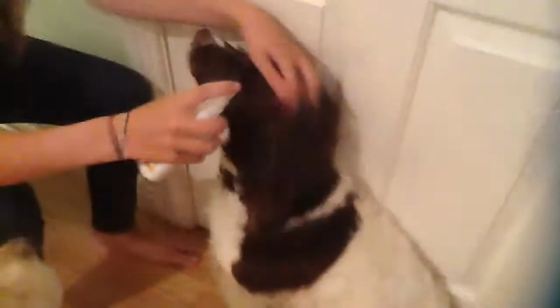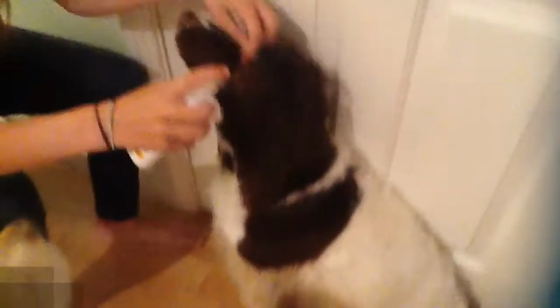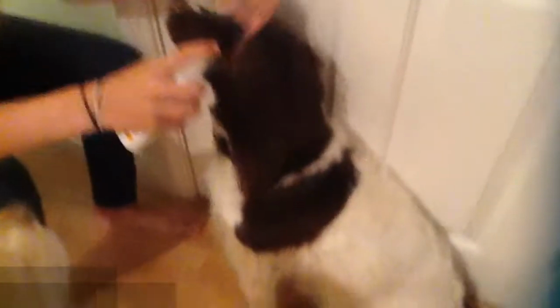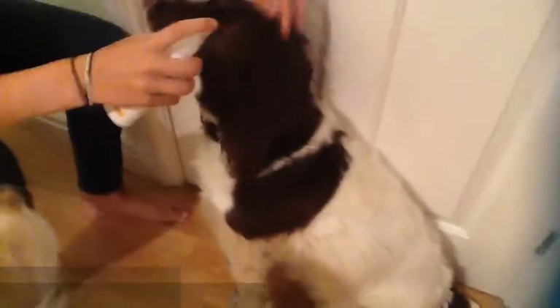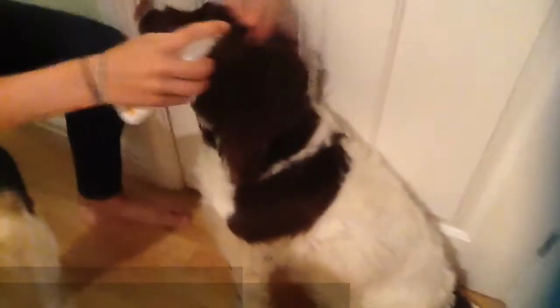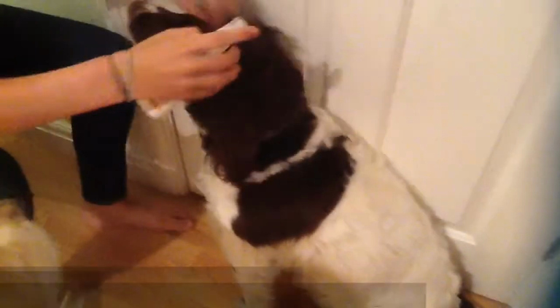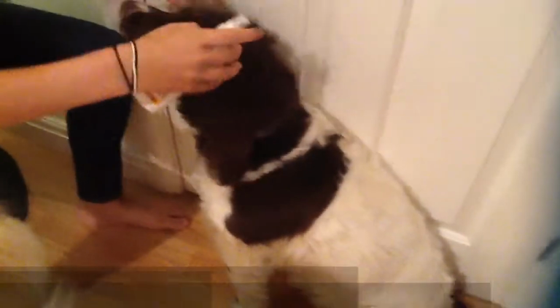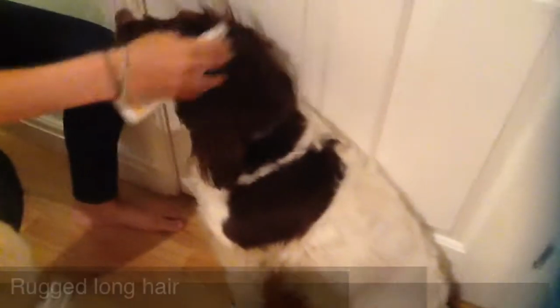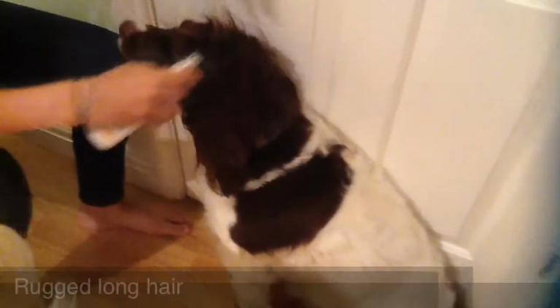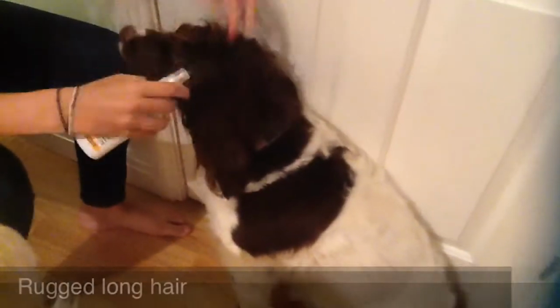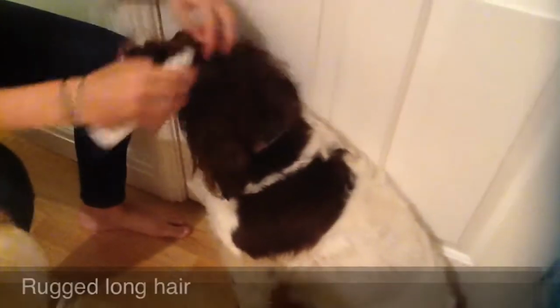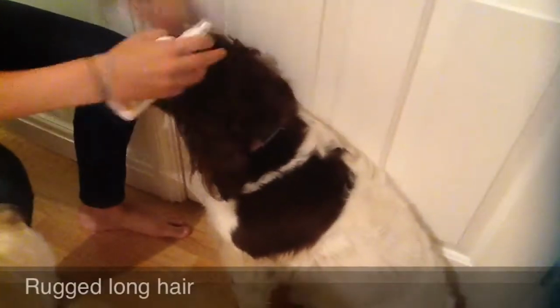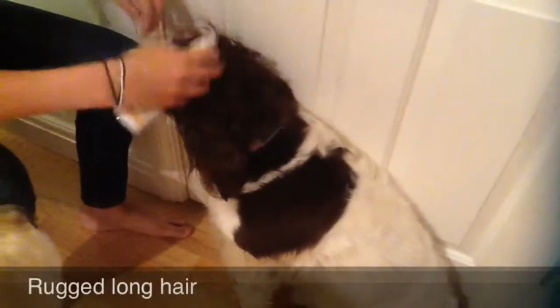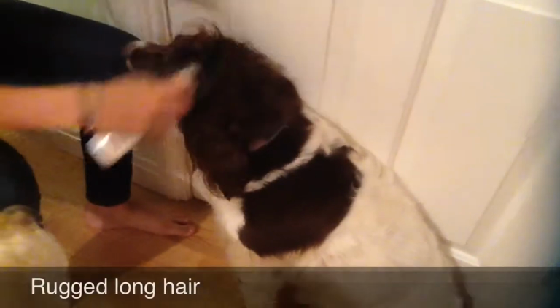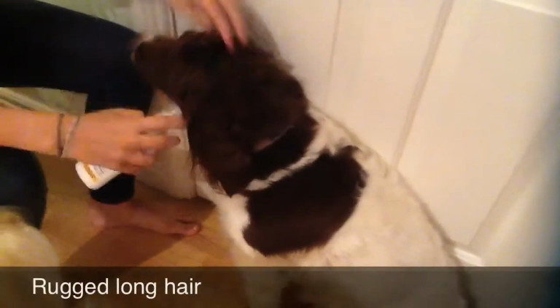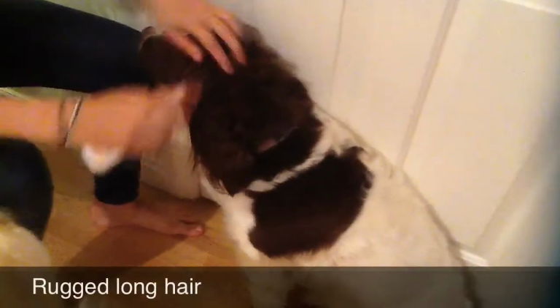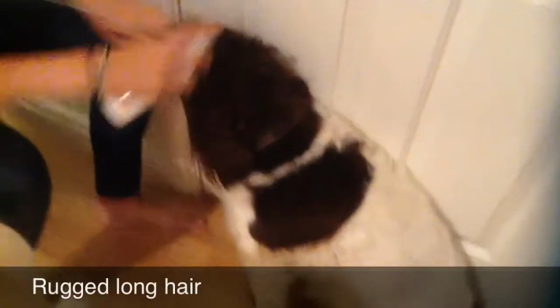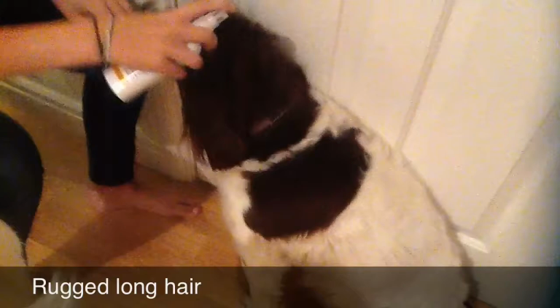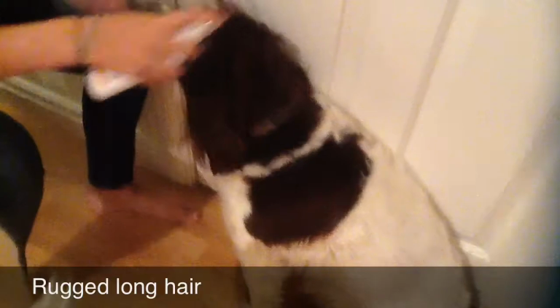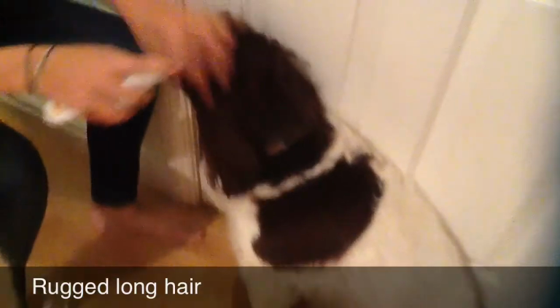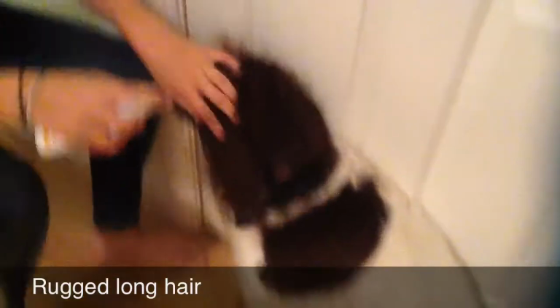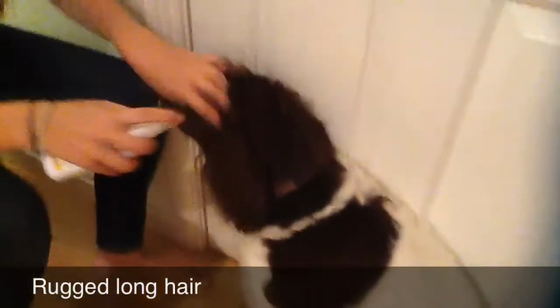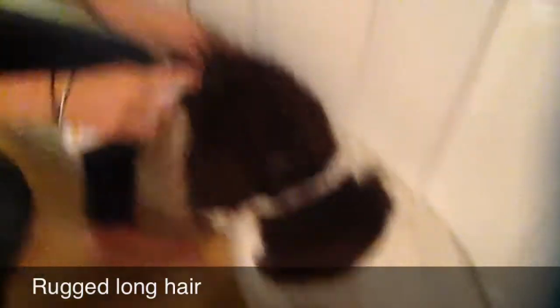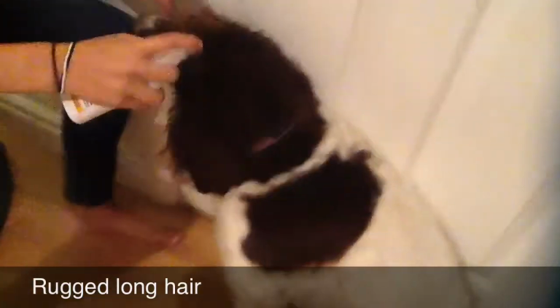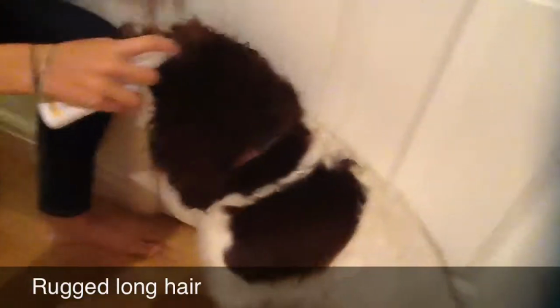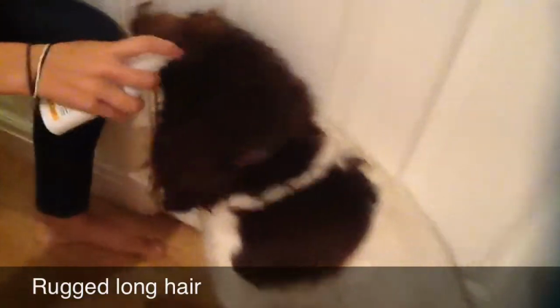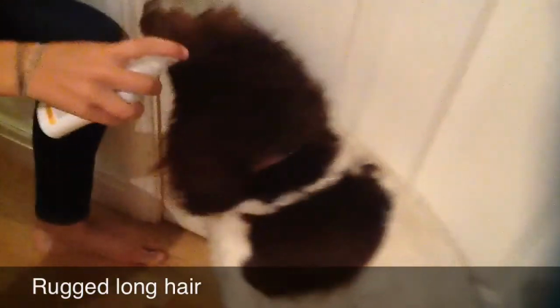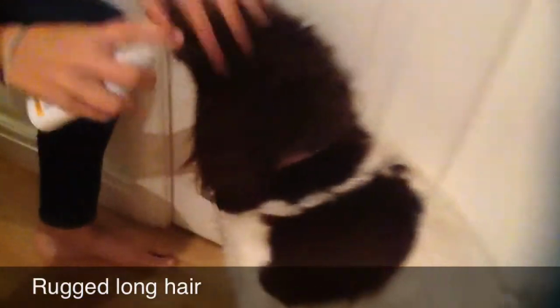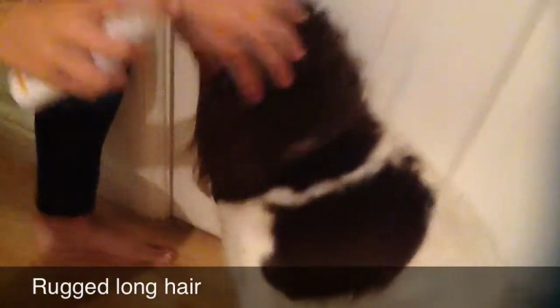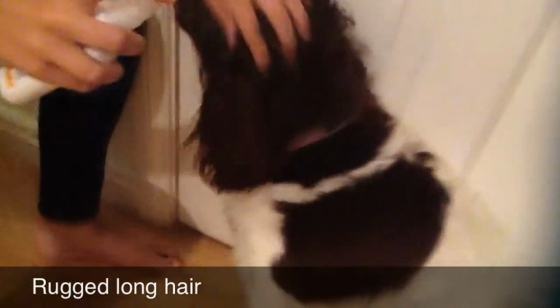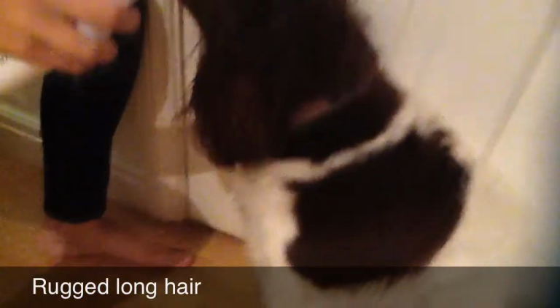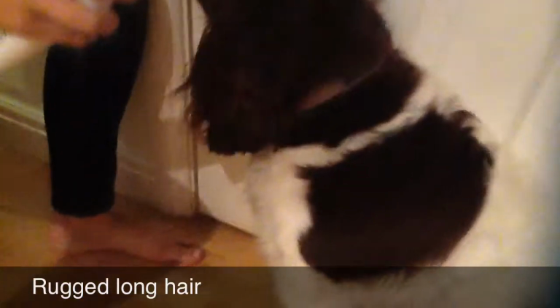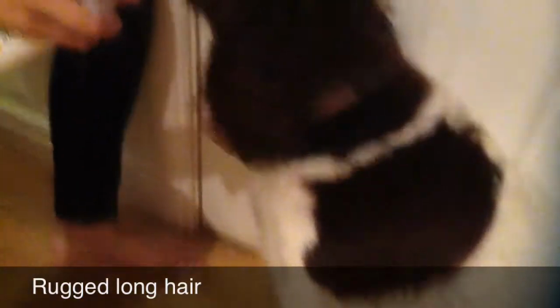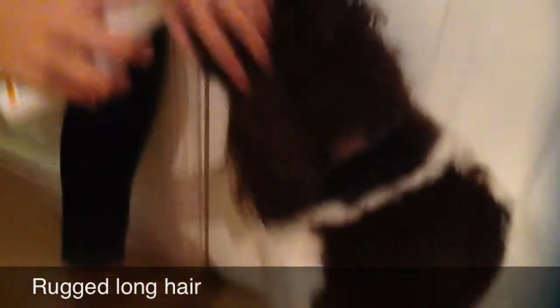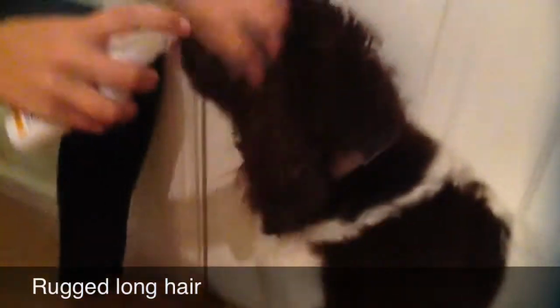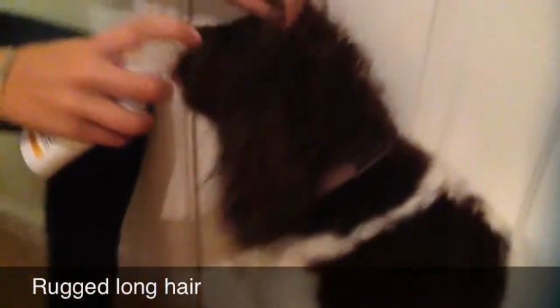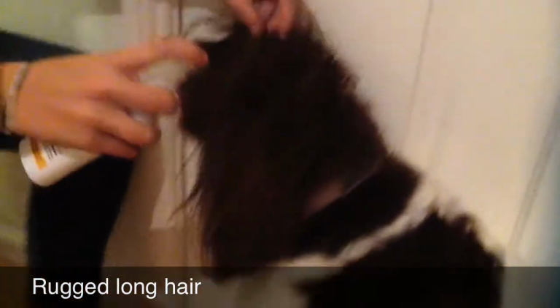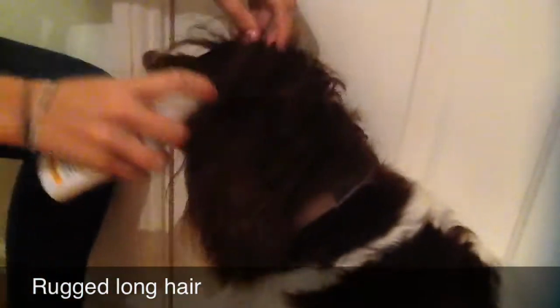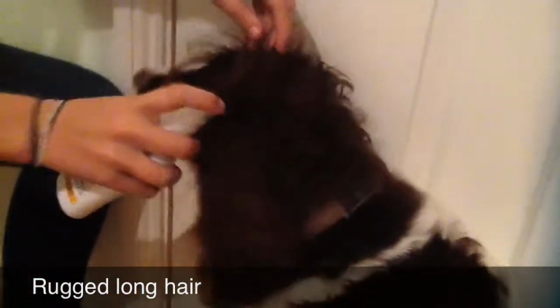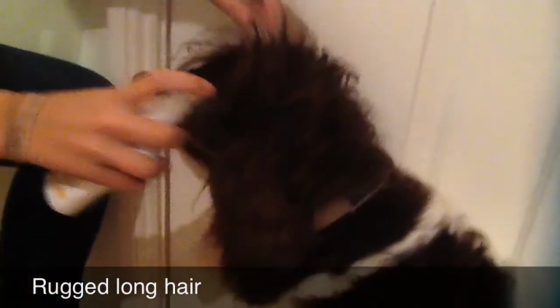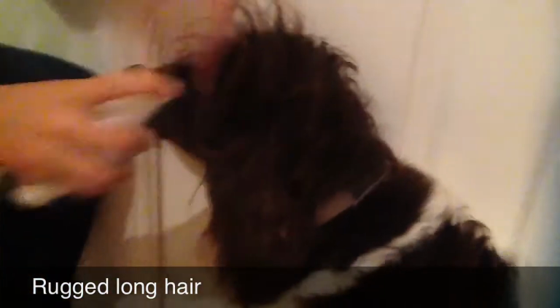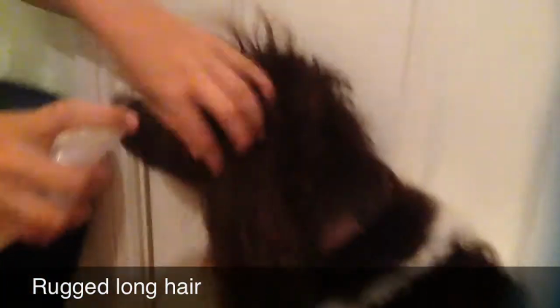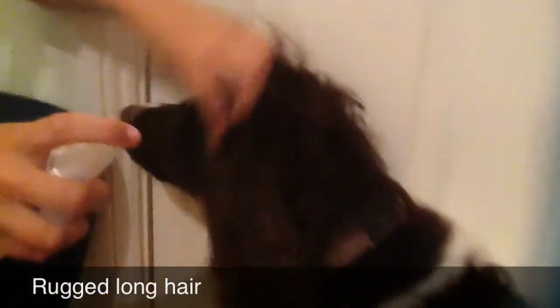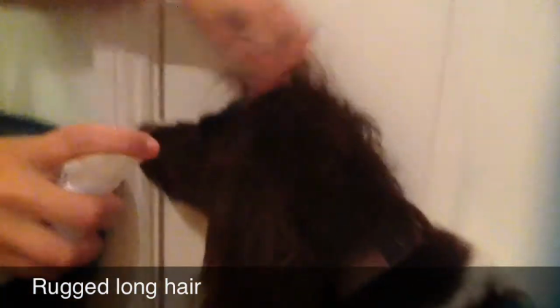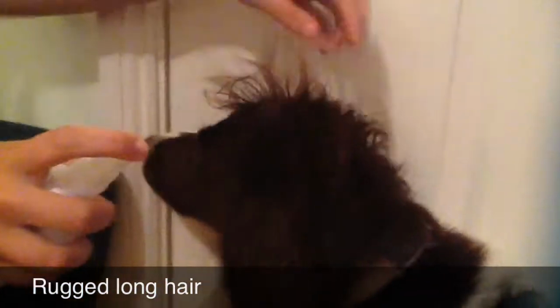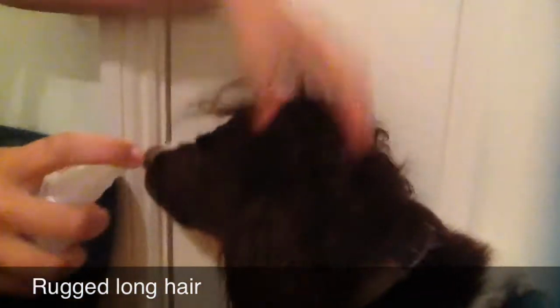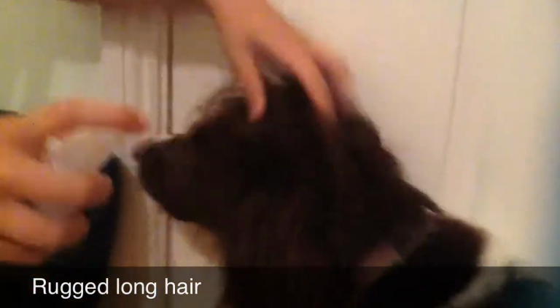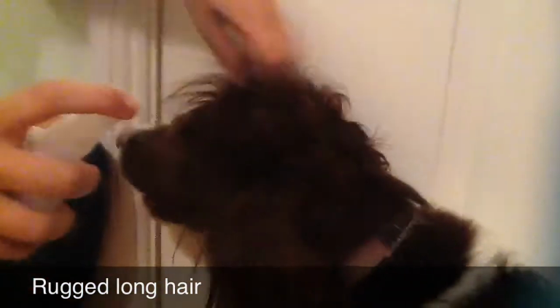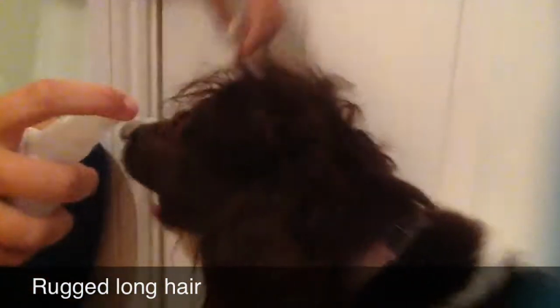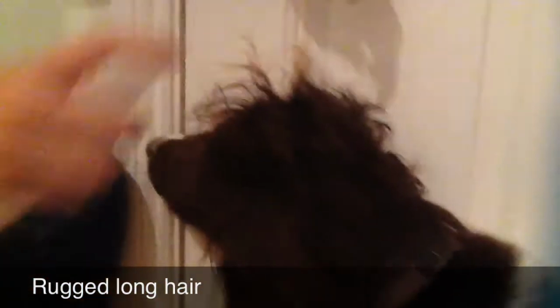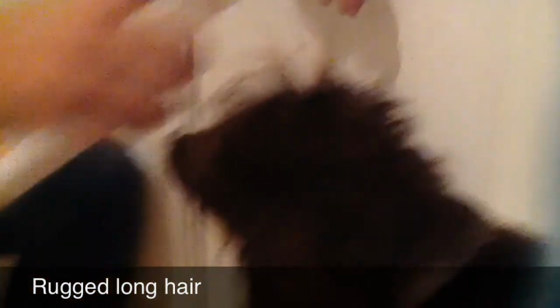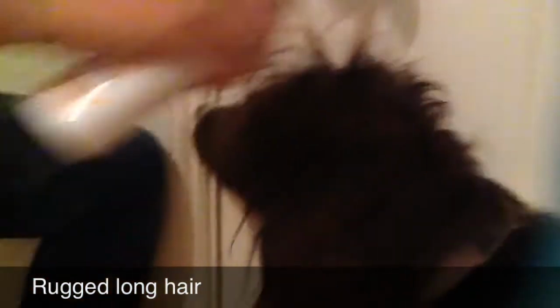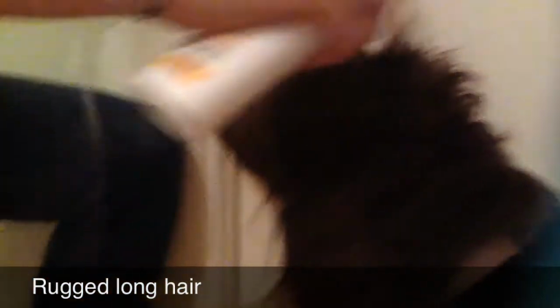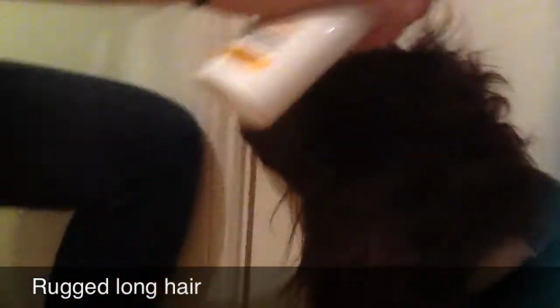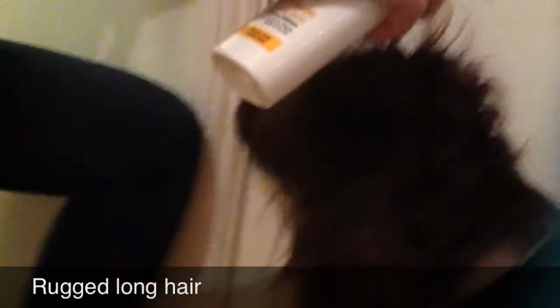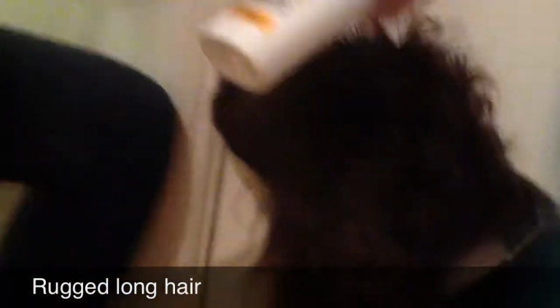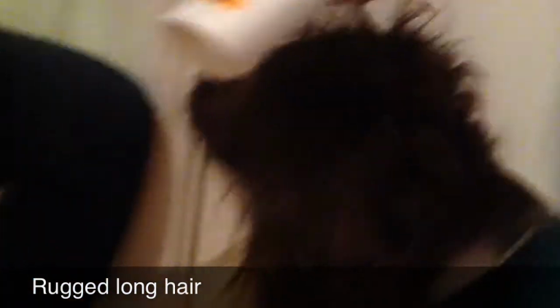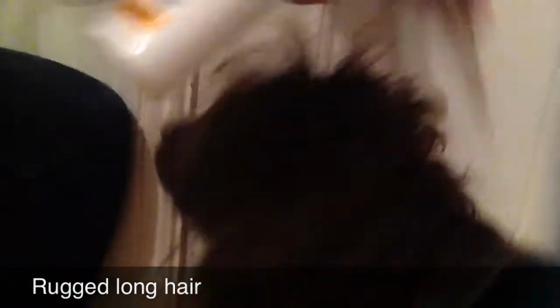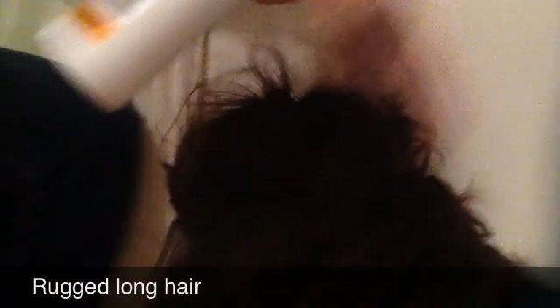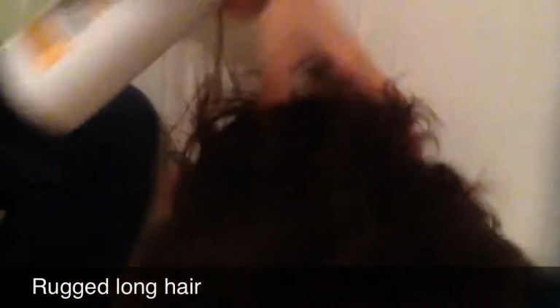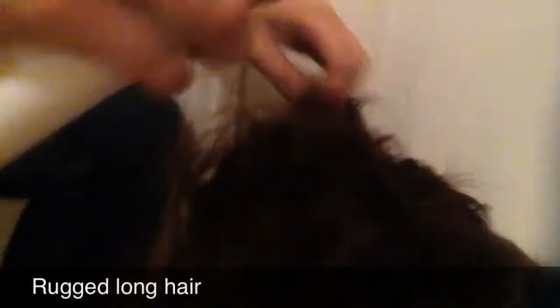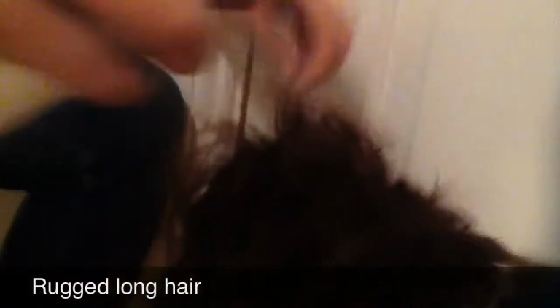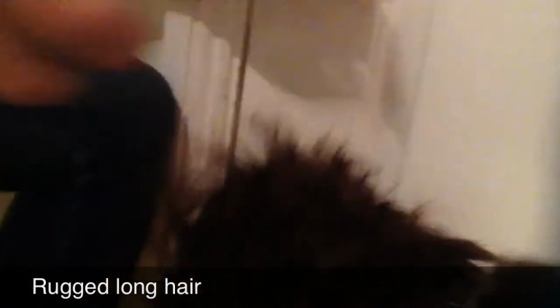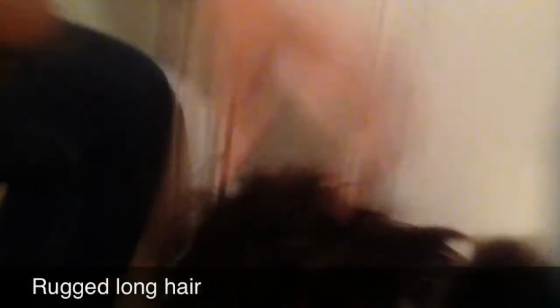For this look, you do the same as the last. You get some hair gel in your hands and rub it in the dog's hair and rough it up.